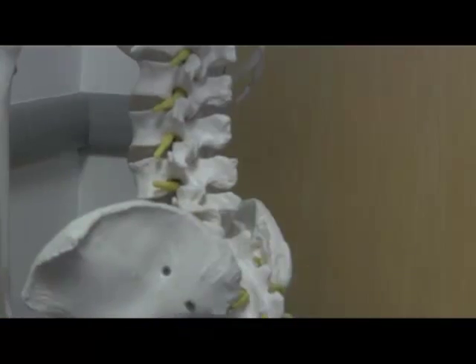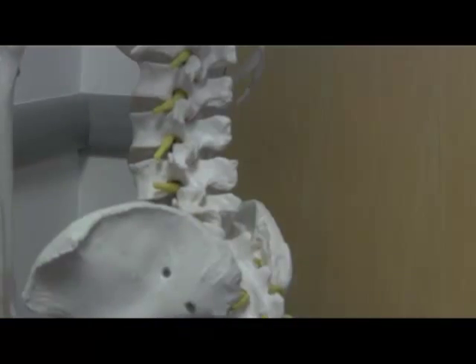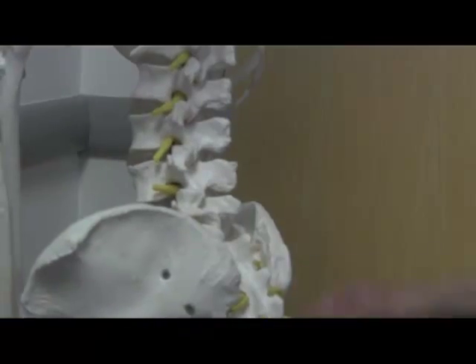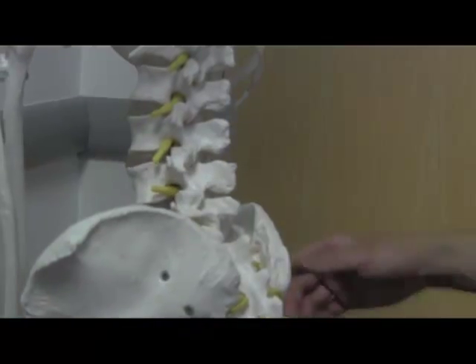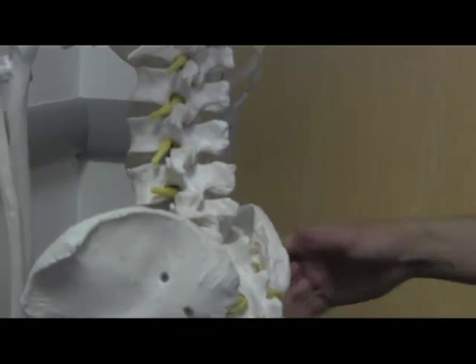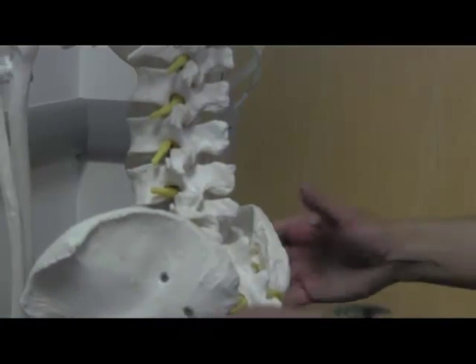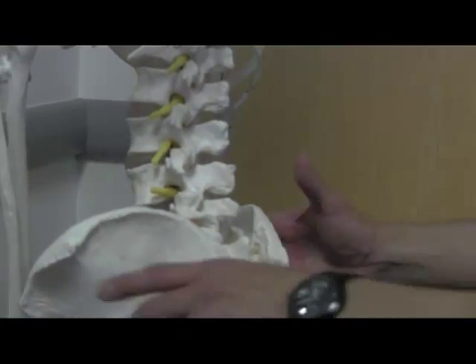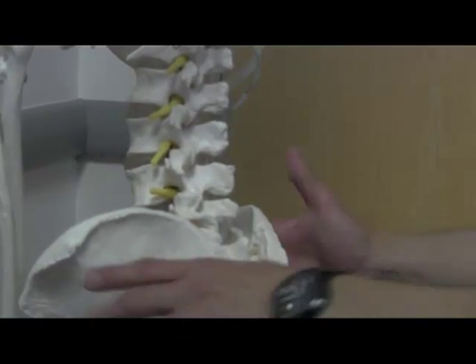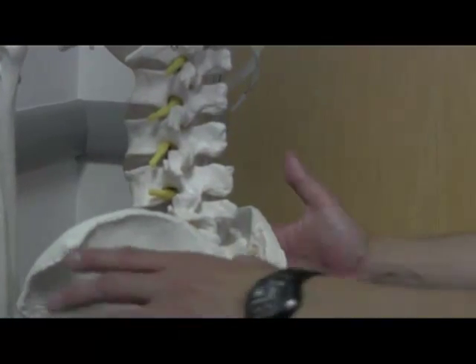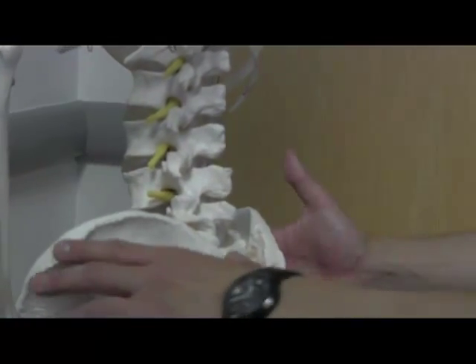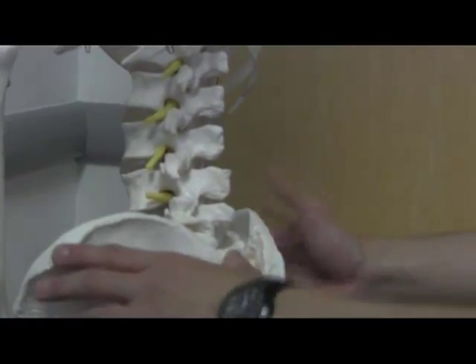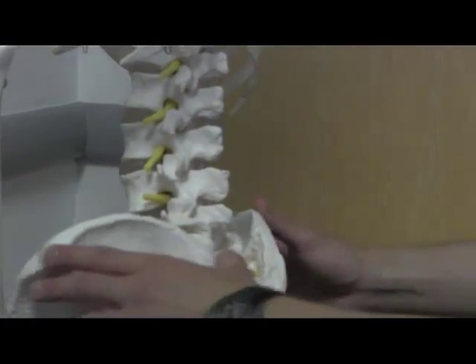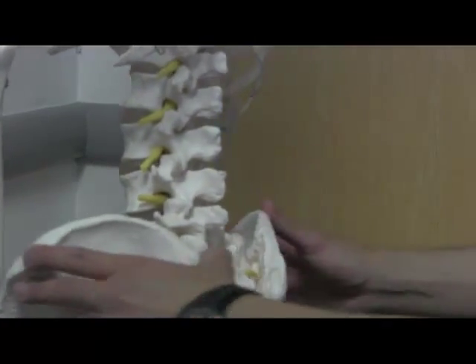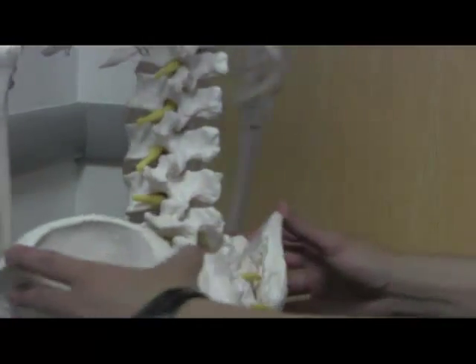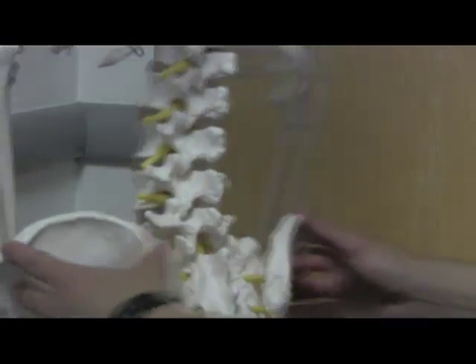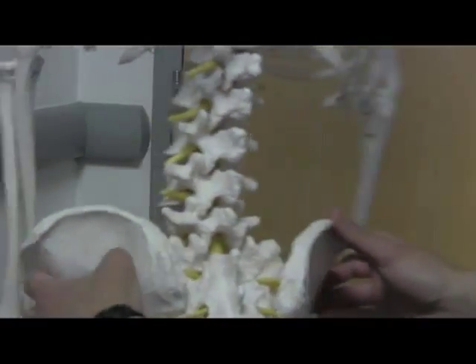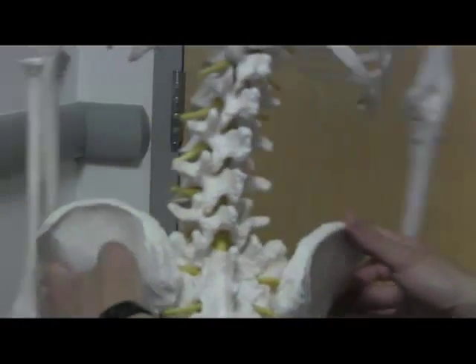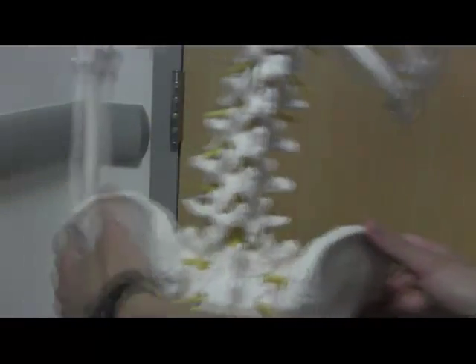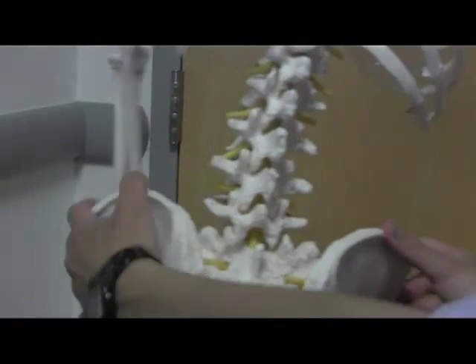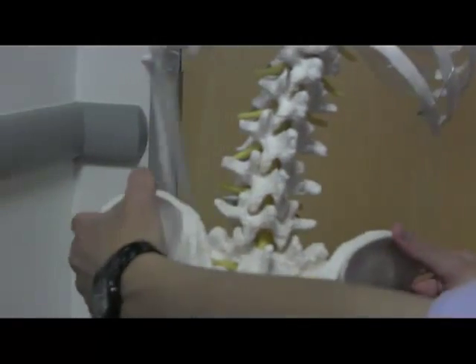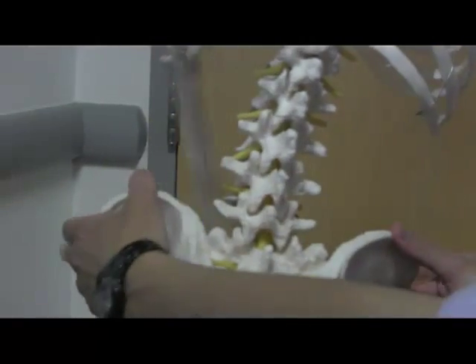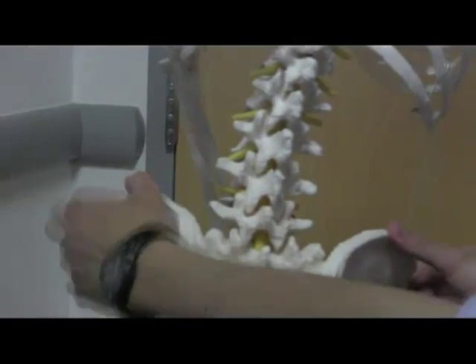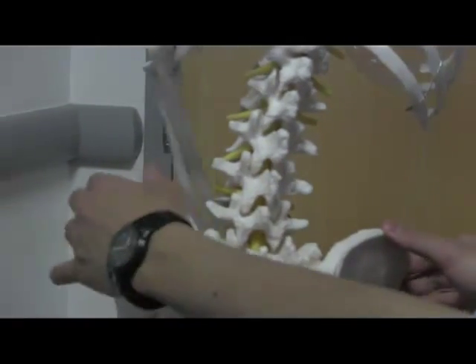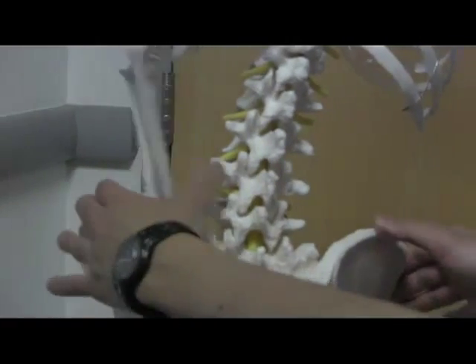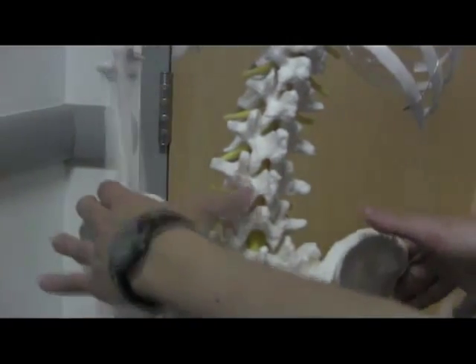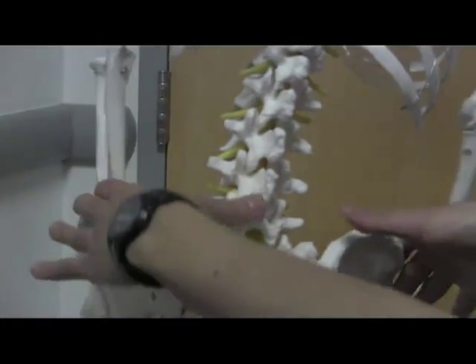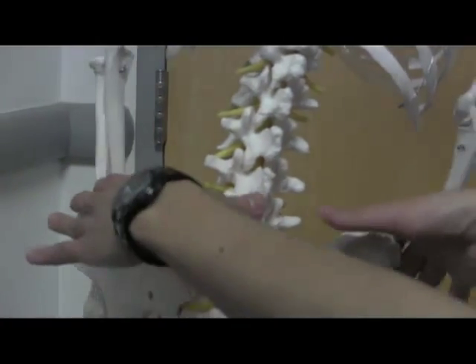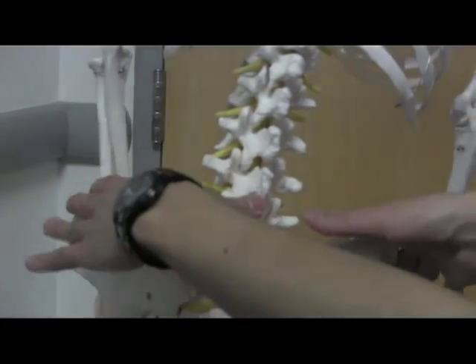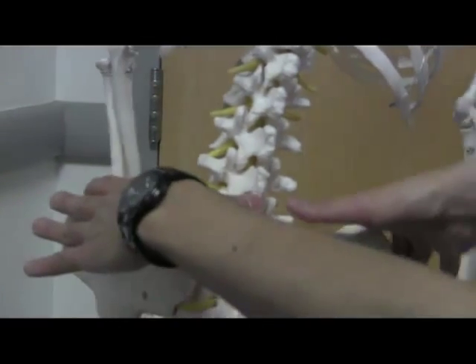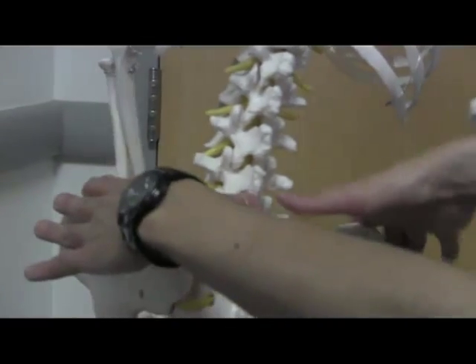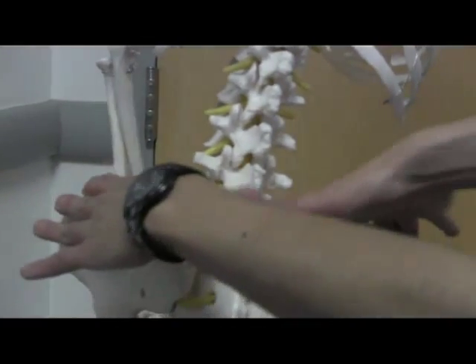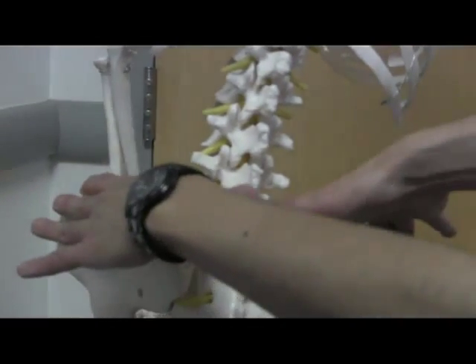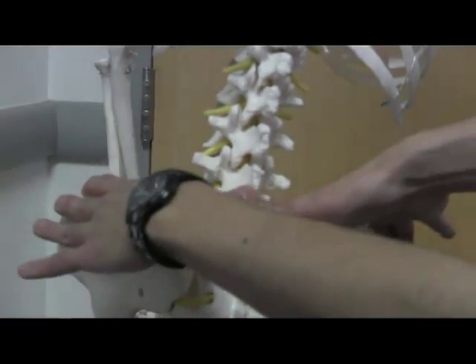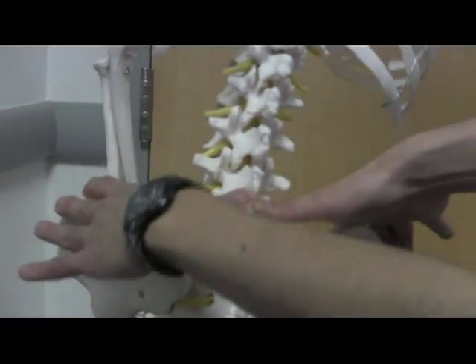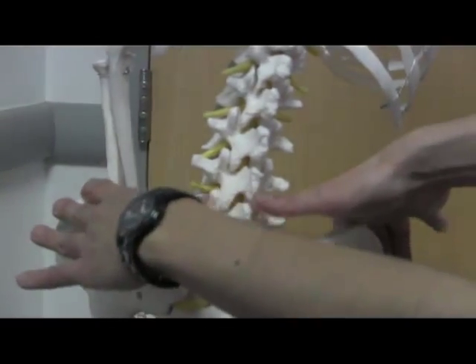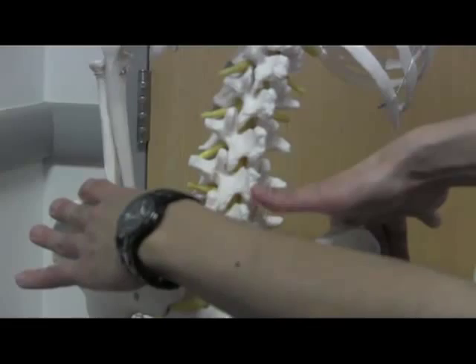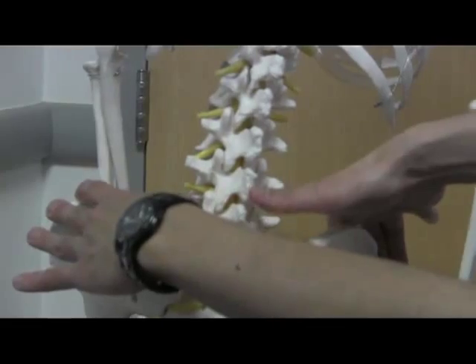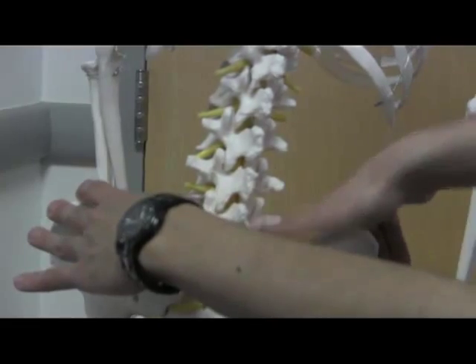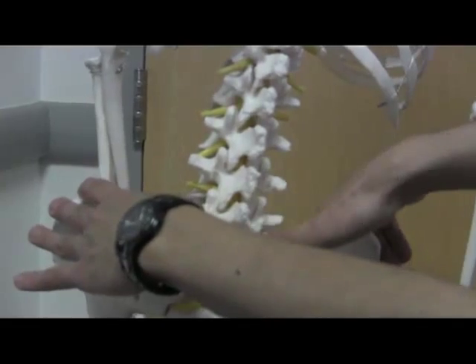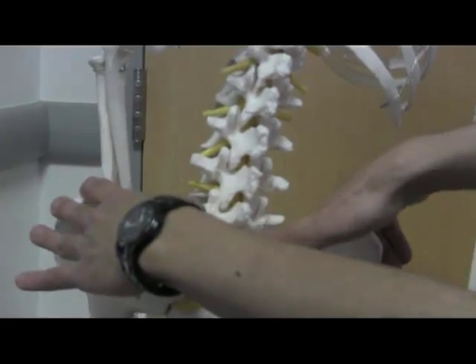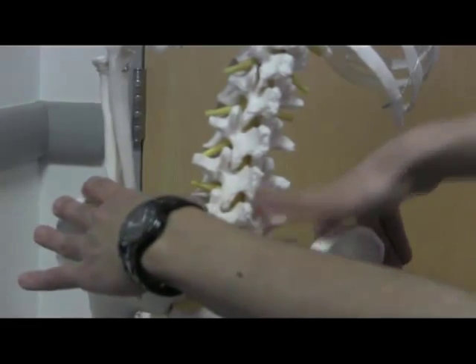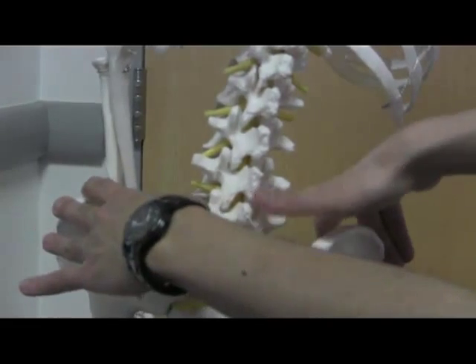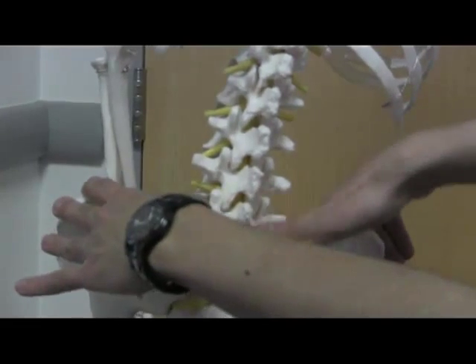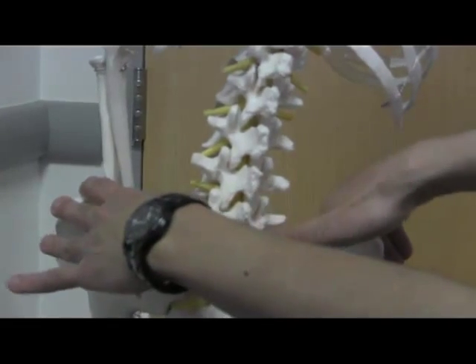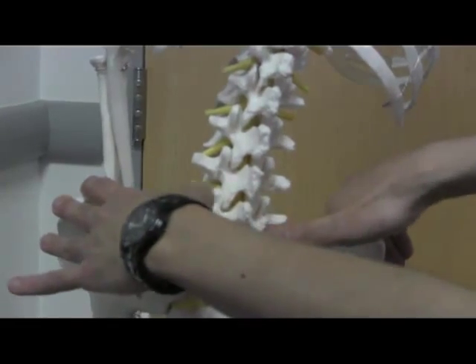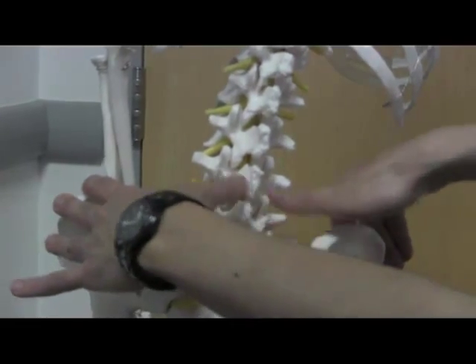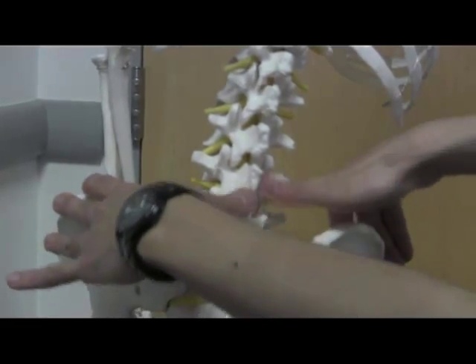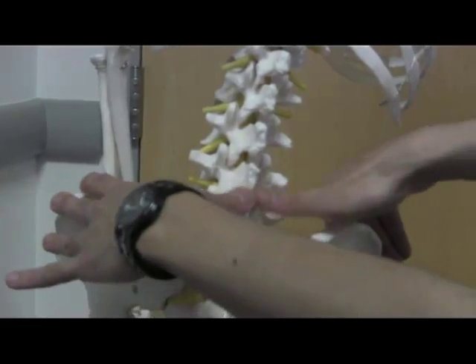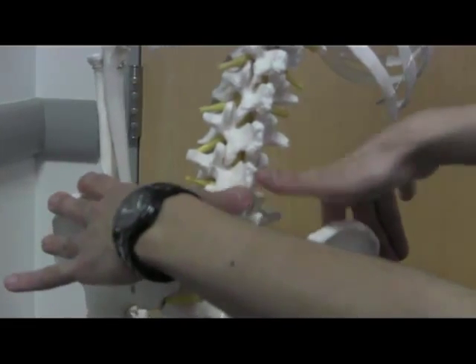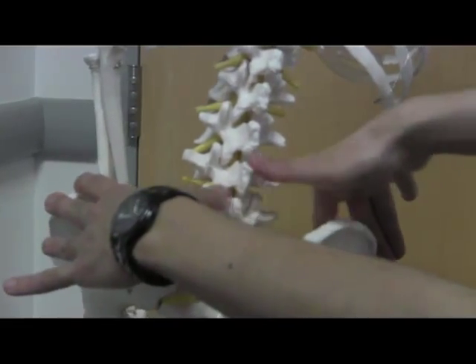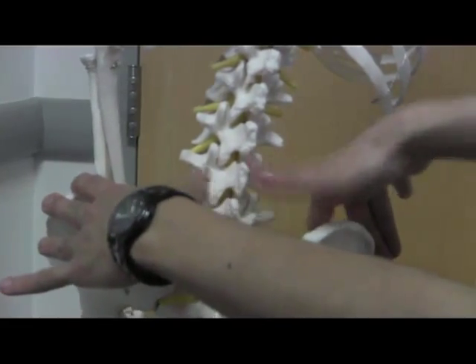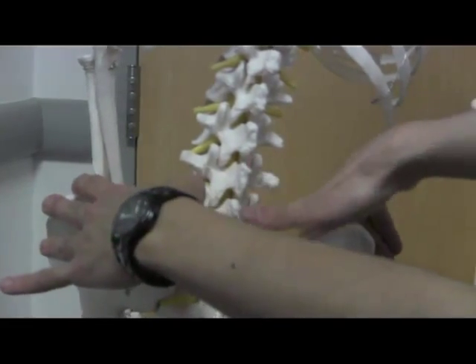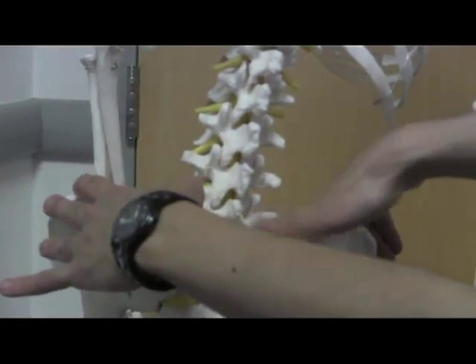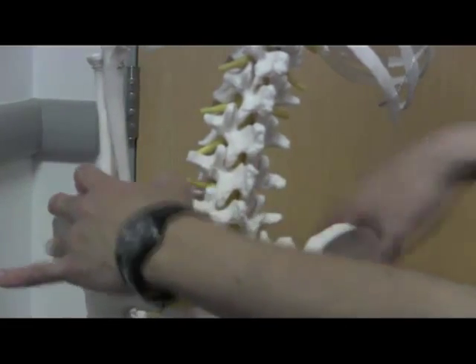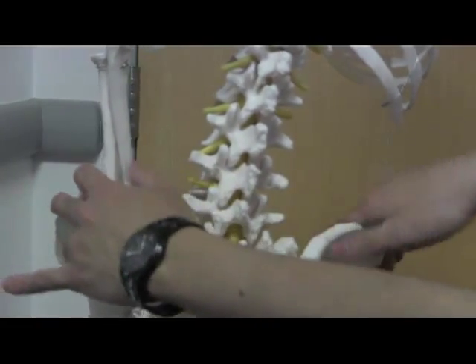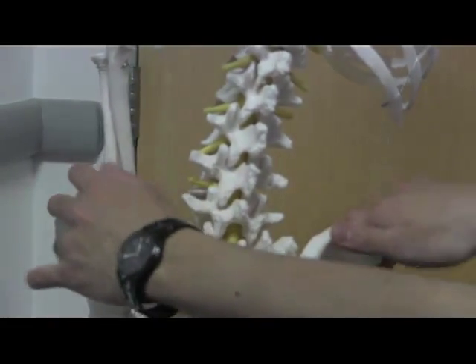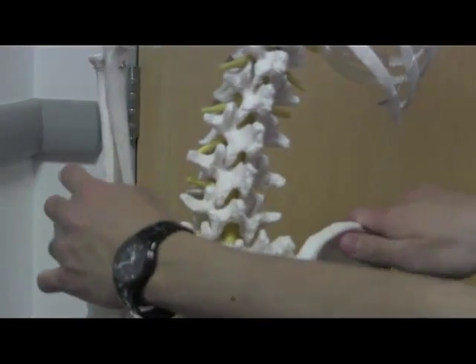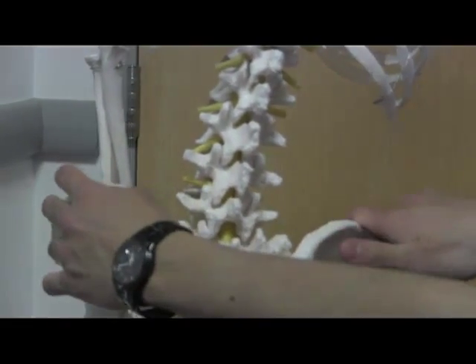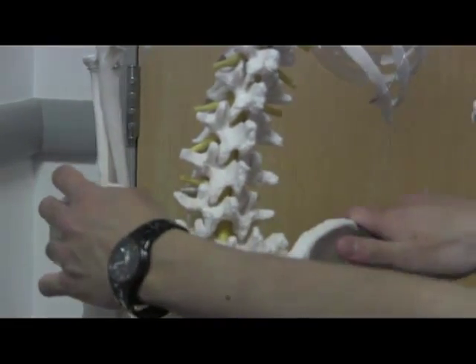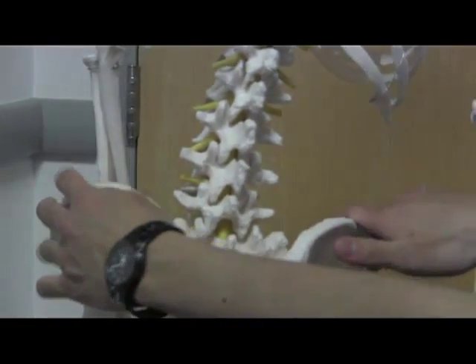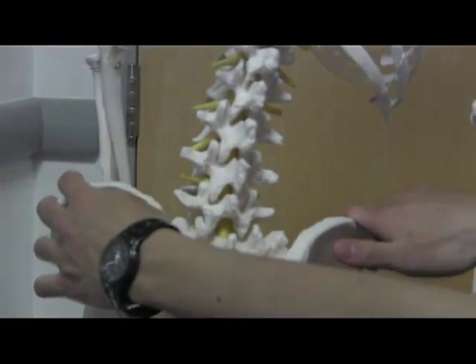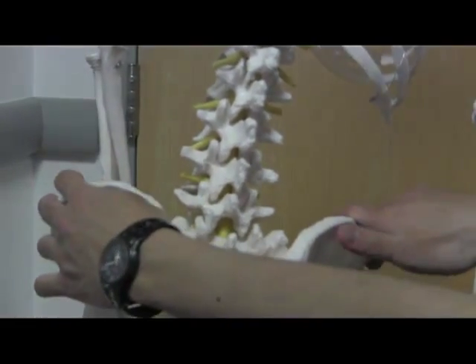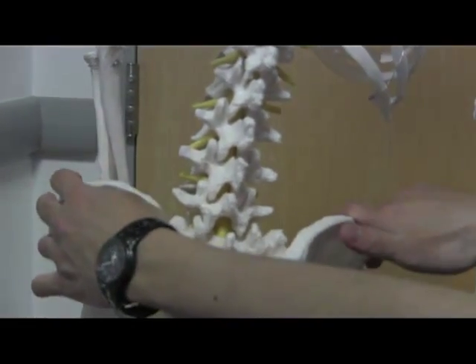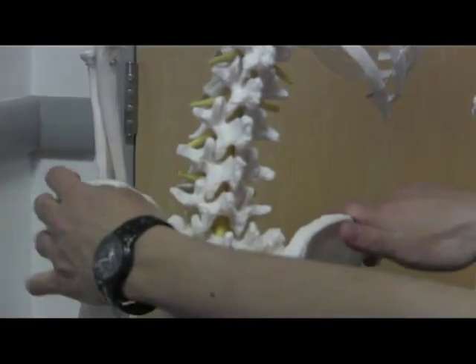Quick anatomy break. Spinal model, iliac crest. Feeling here — L4-5, roughly — is where you're going to hit. Up or down a space, and you're probably good to go.